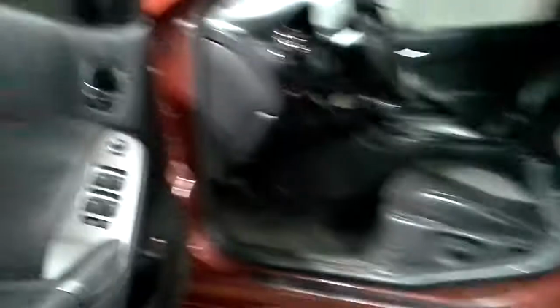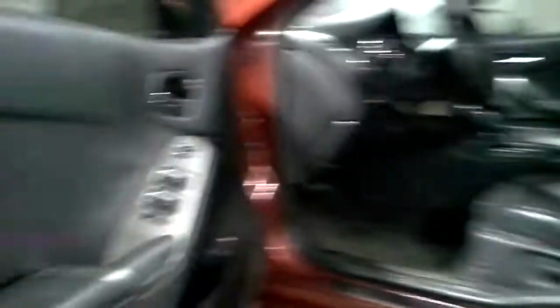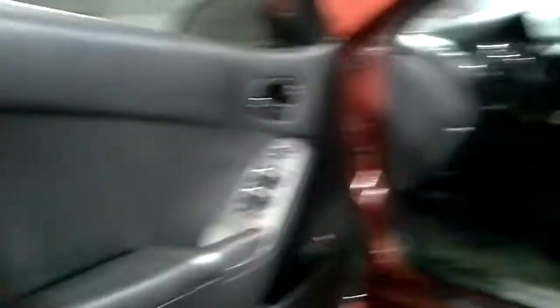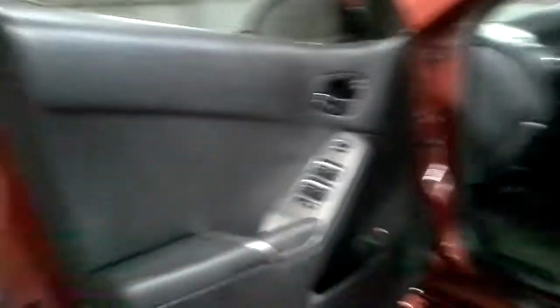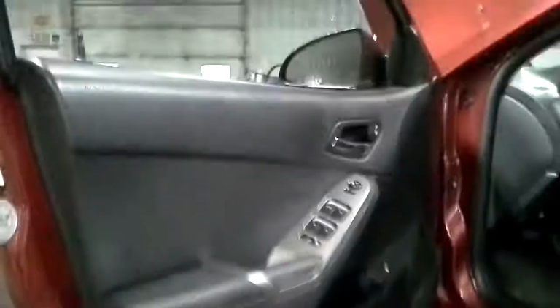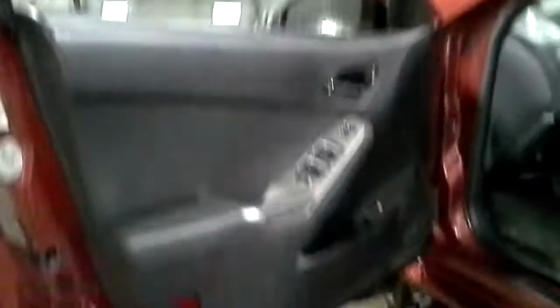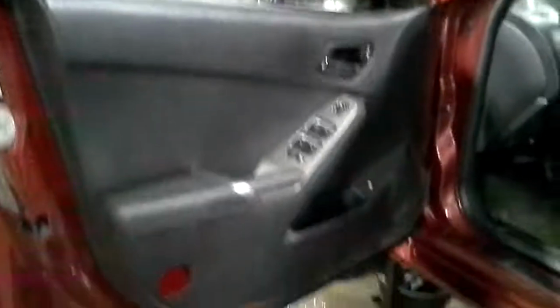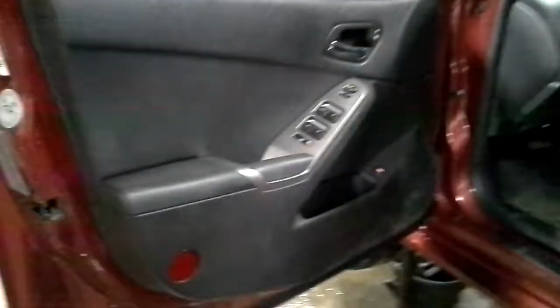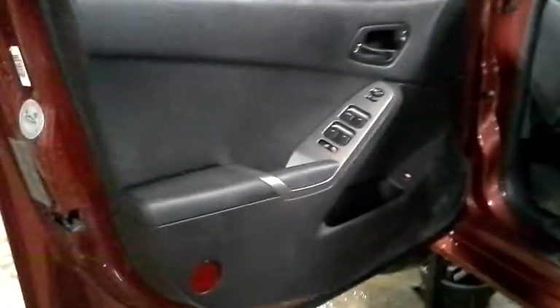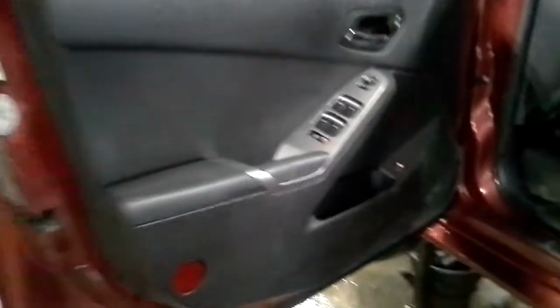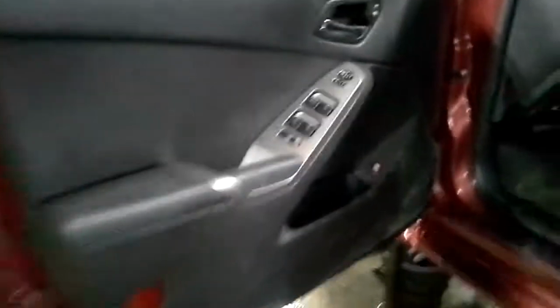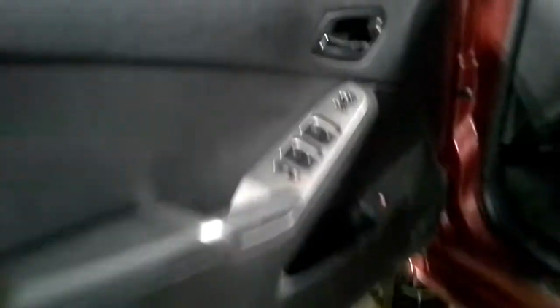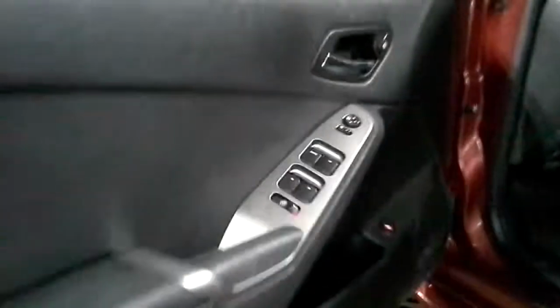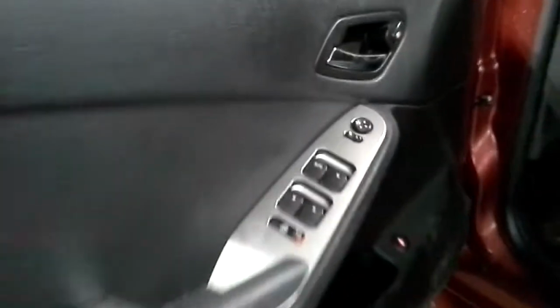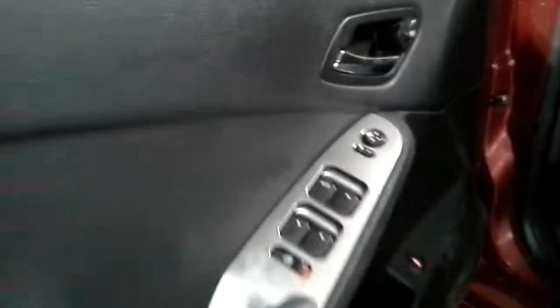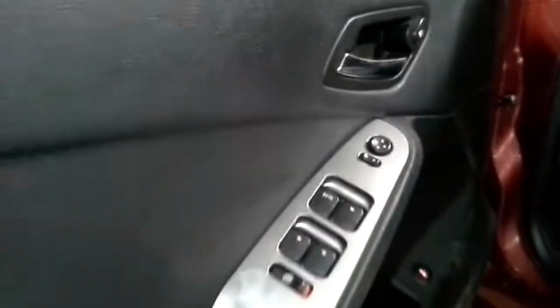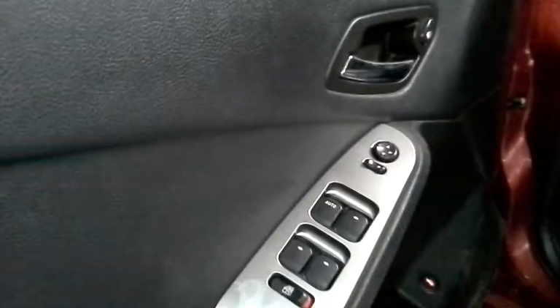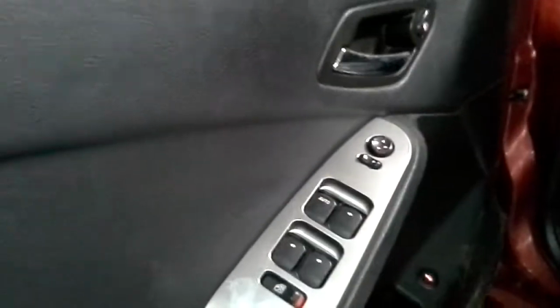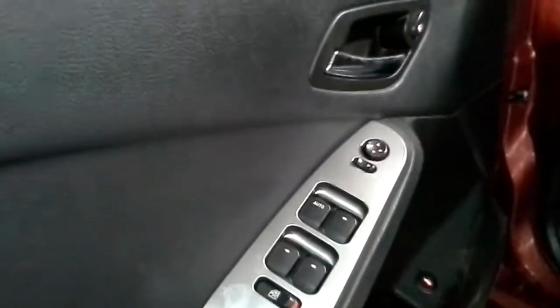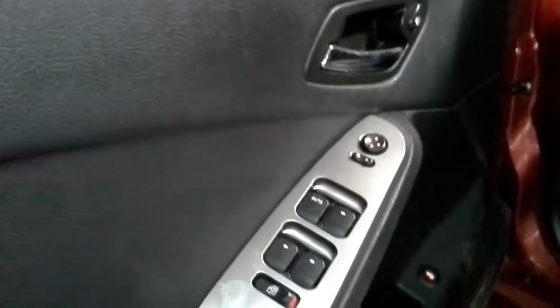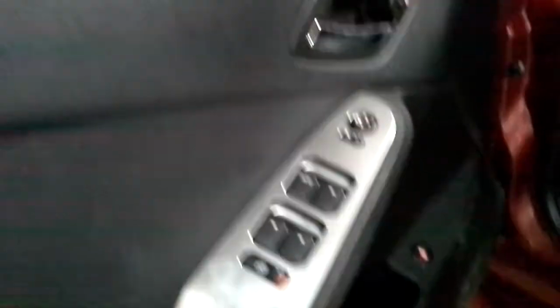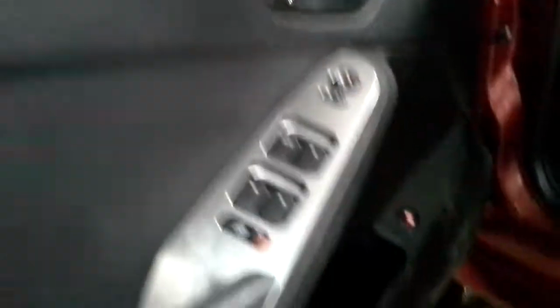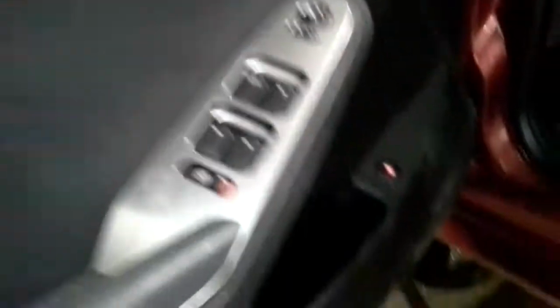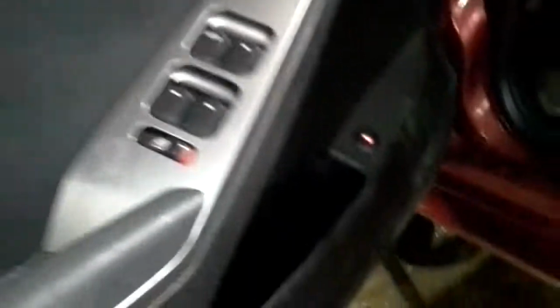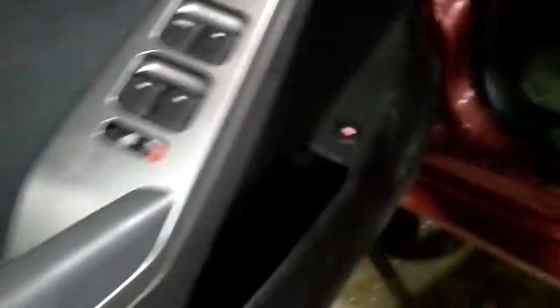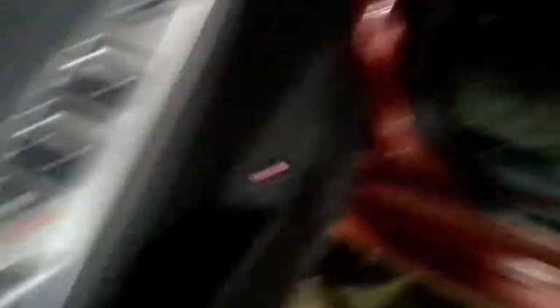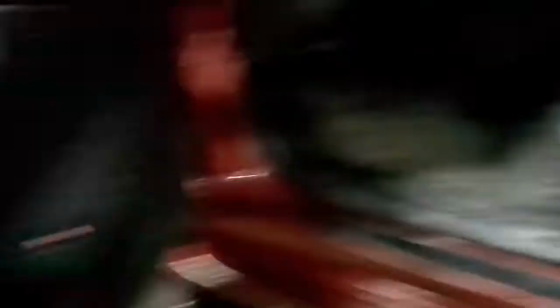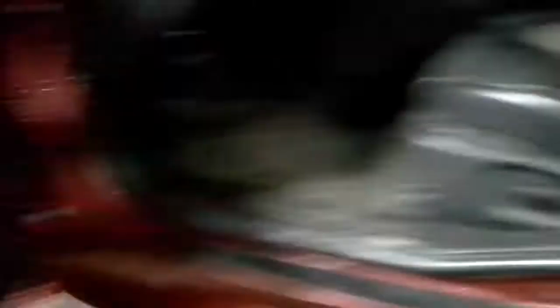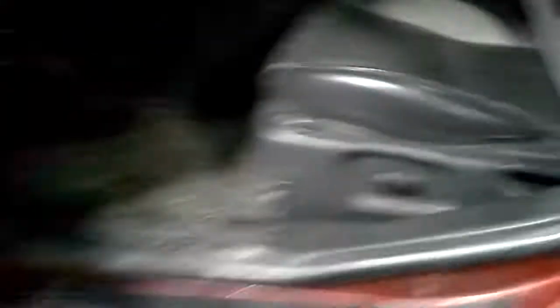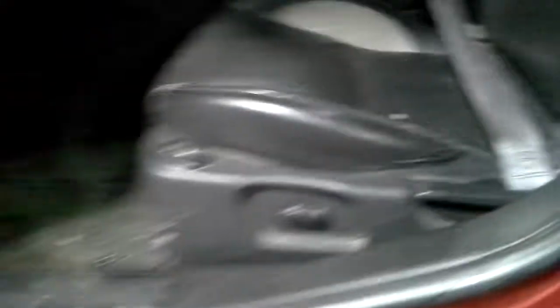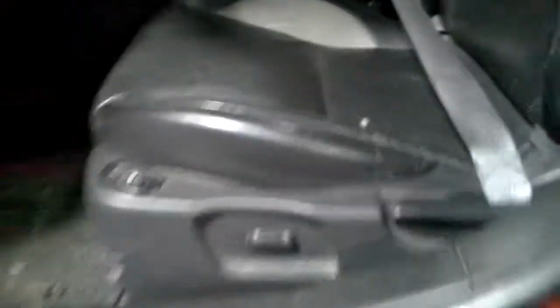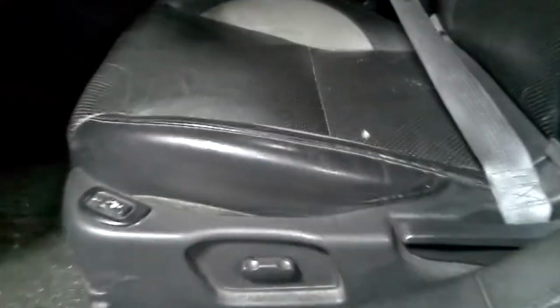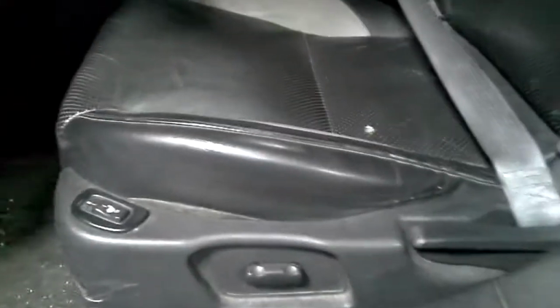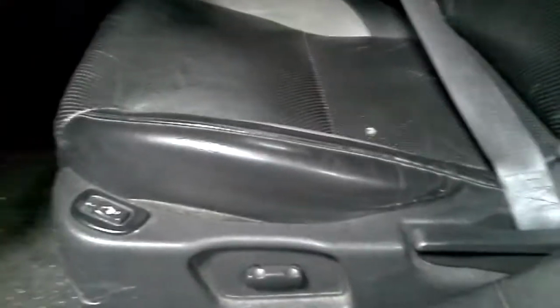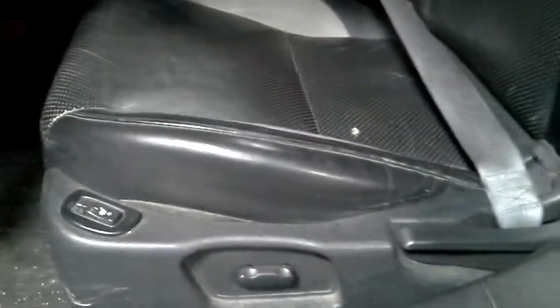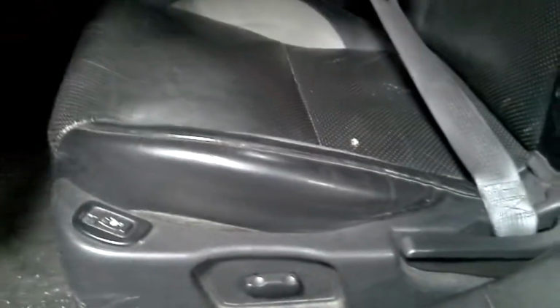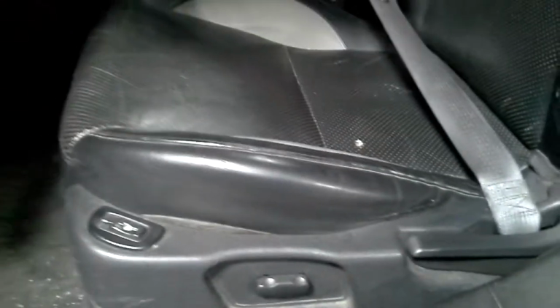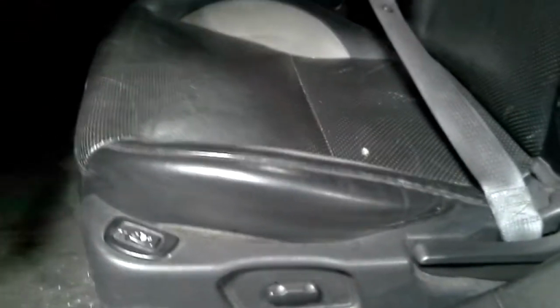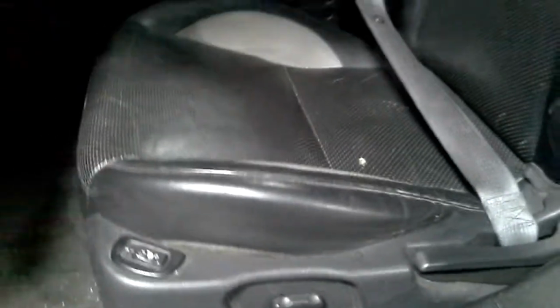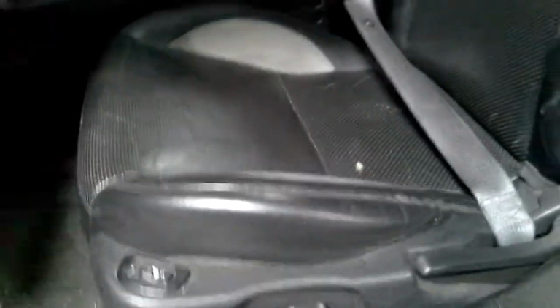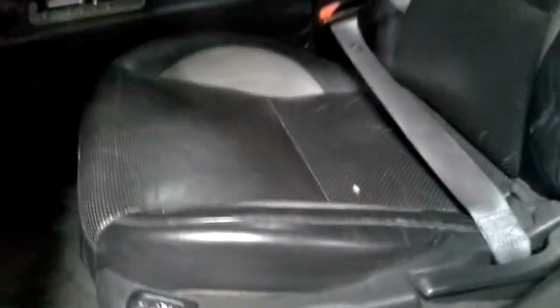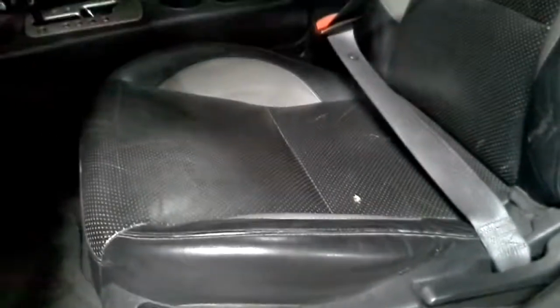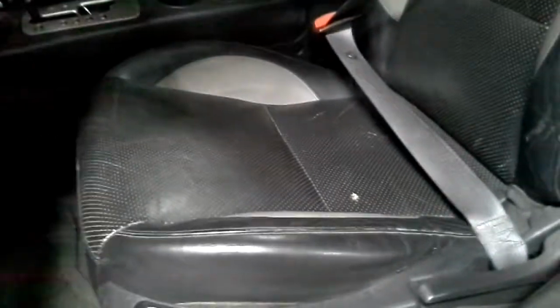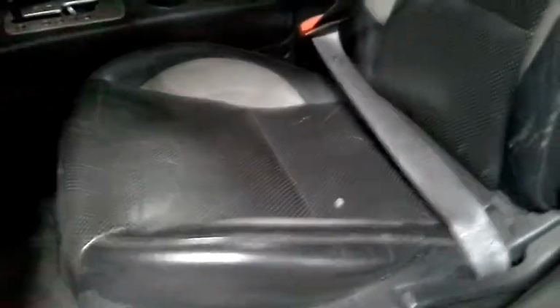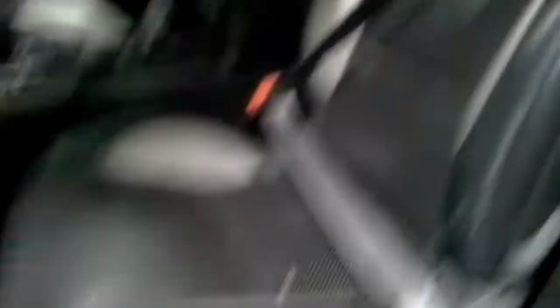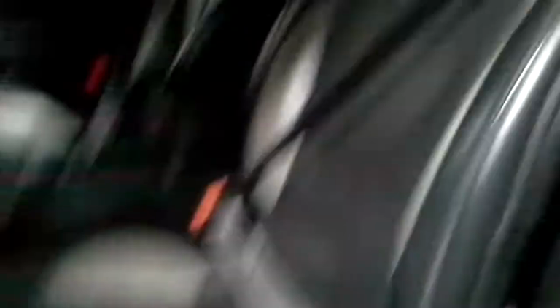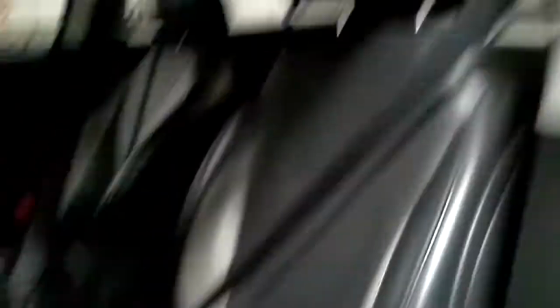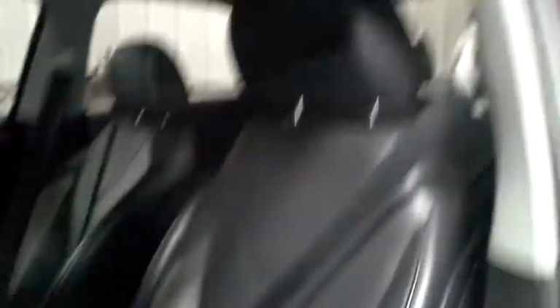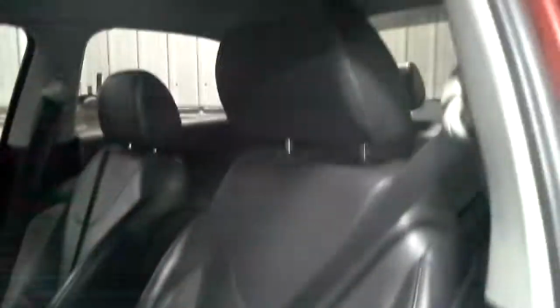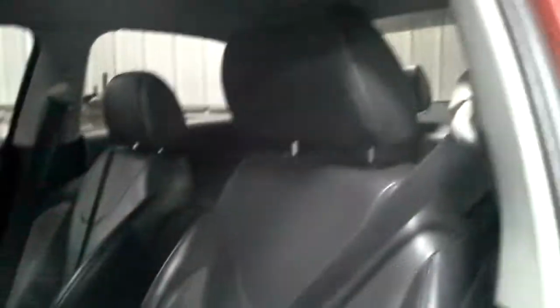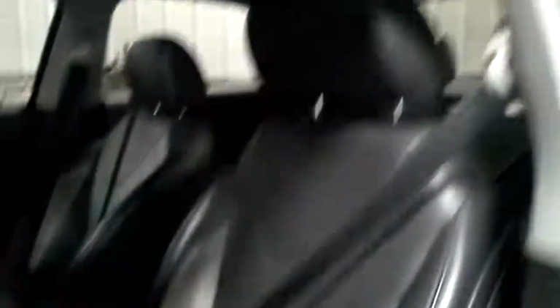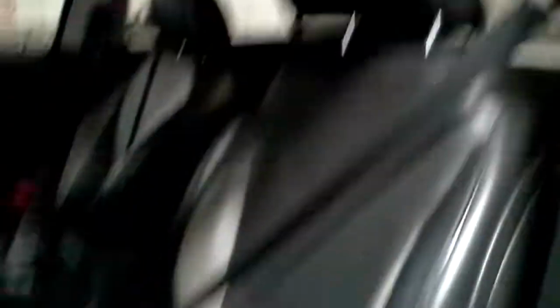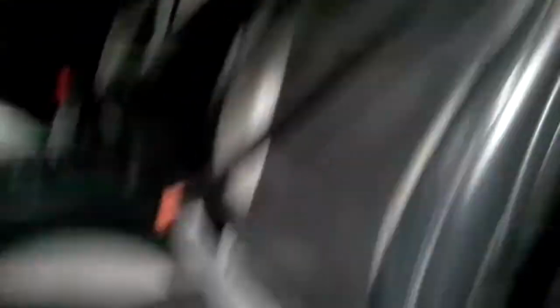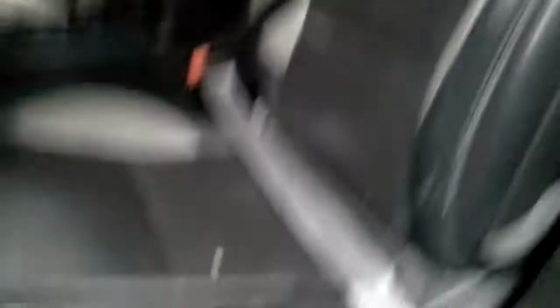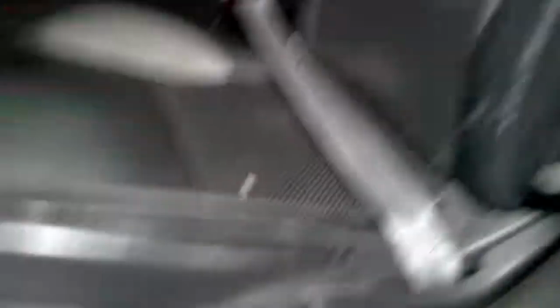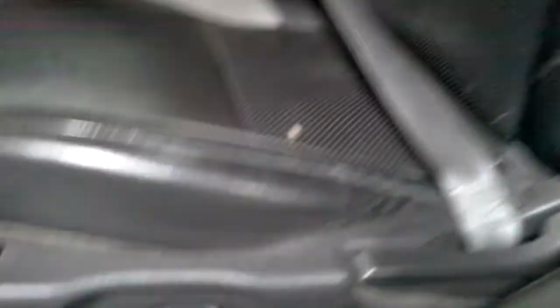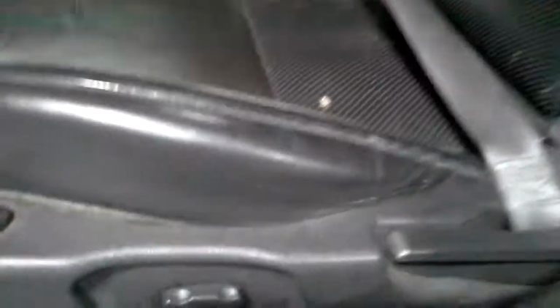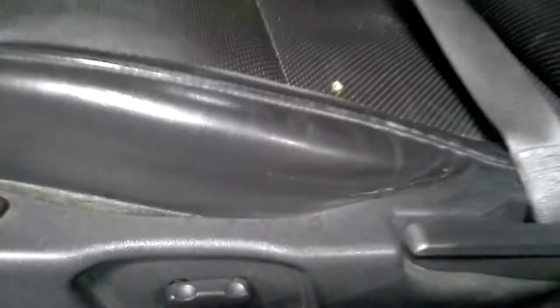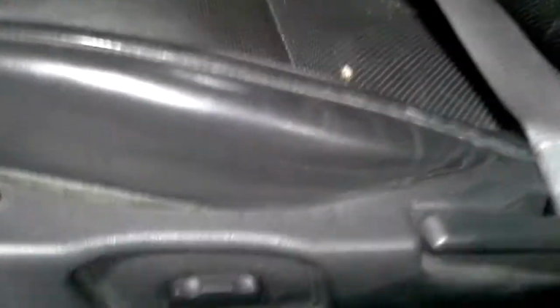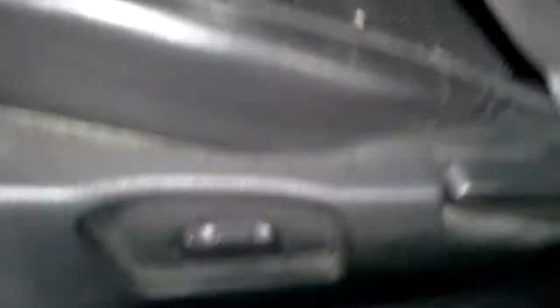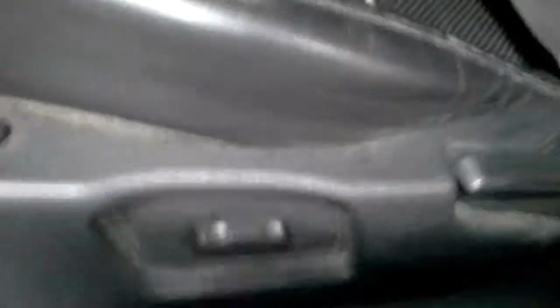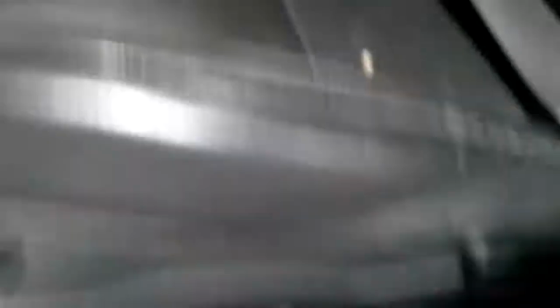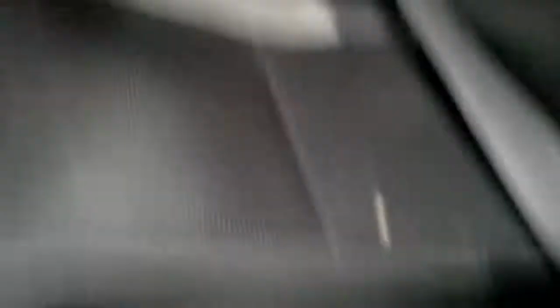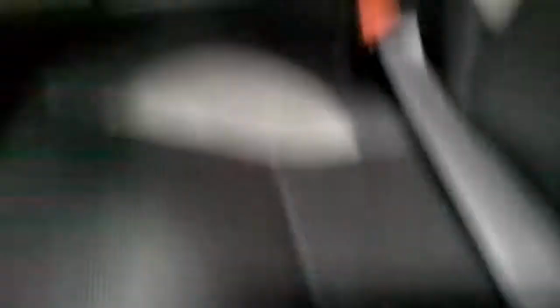Two-tone black and gray heated leather seats. The driver's seat is power.